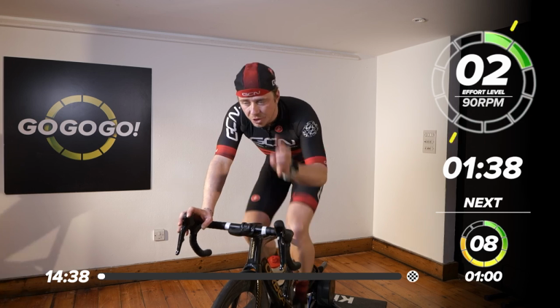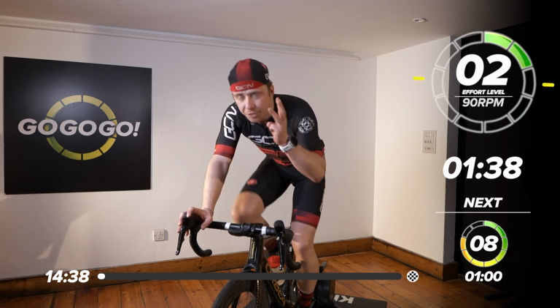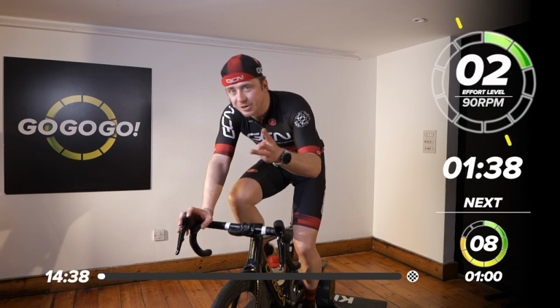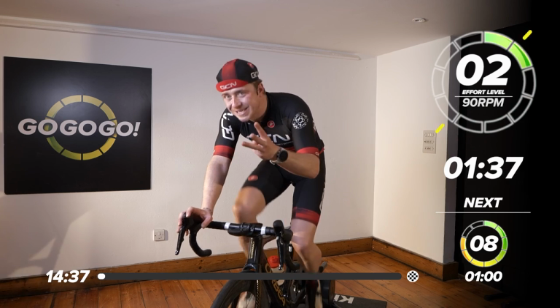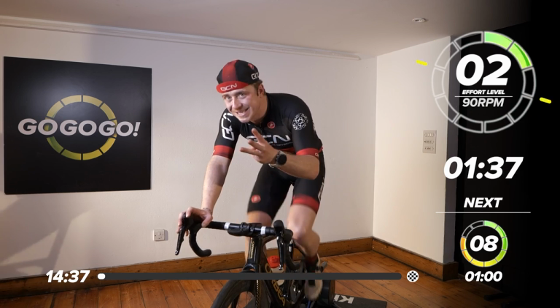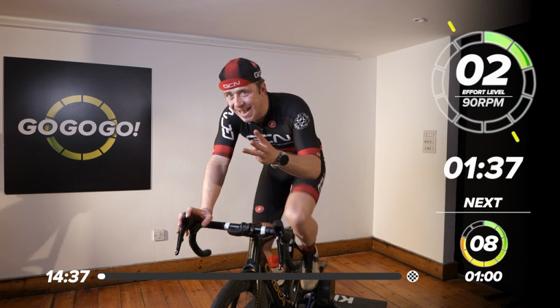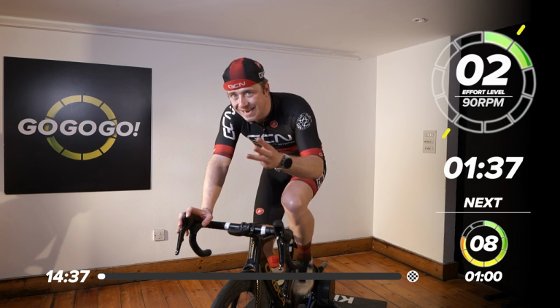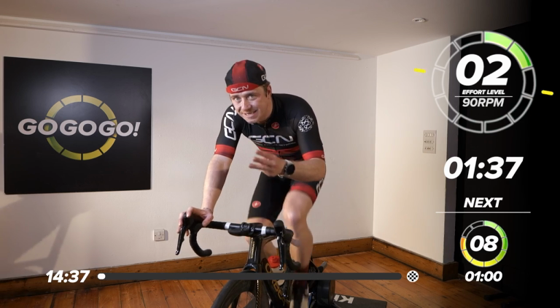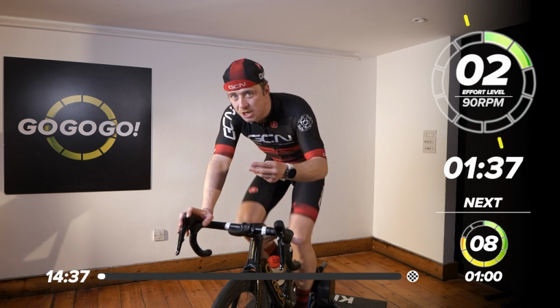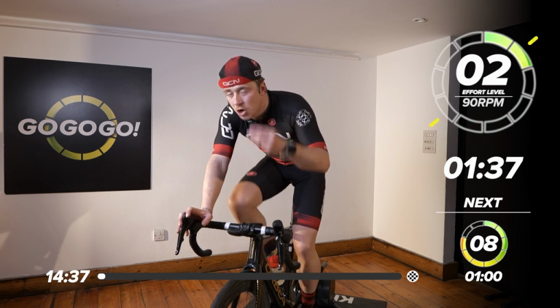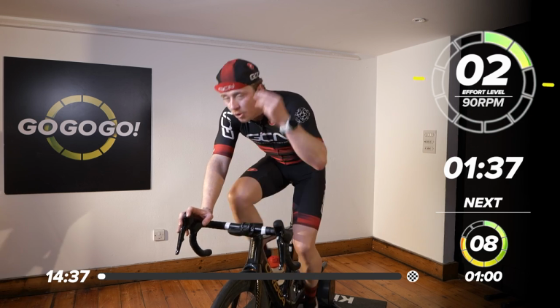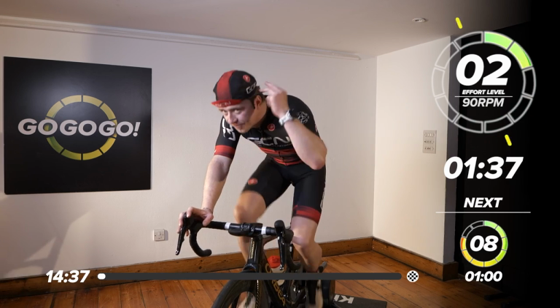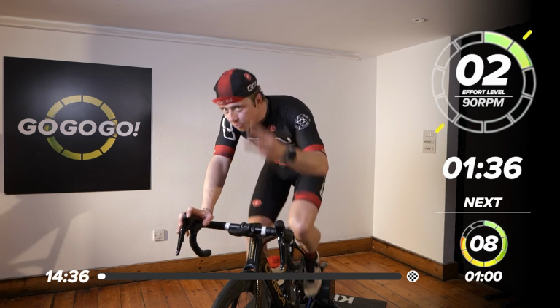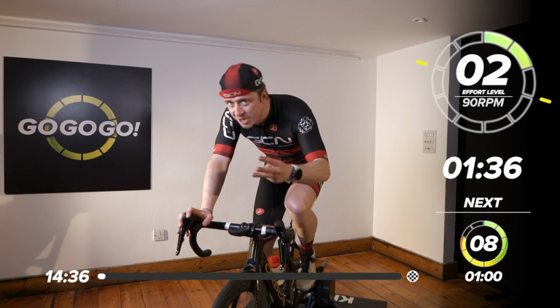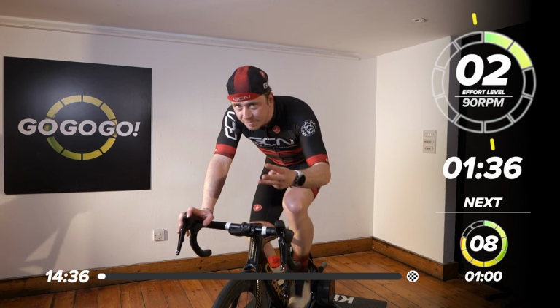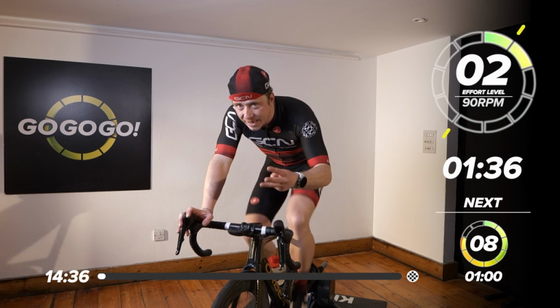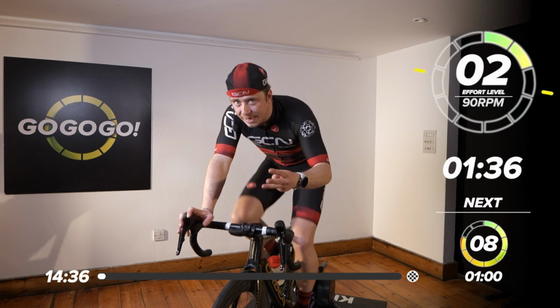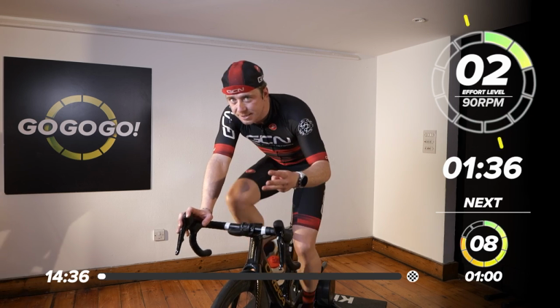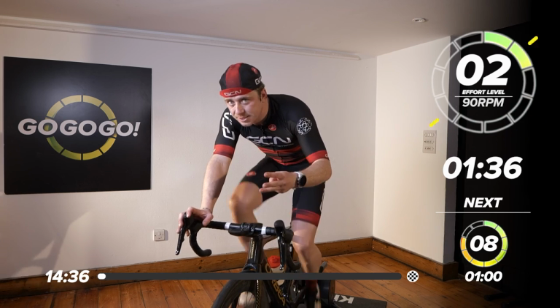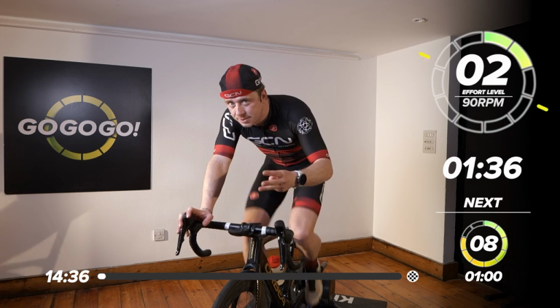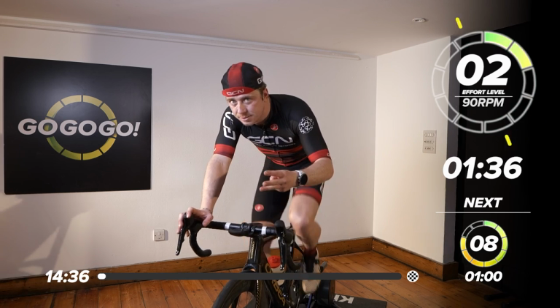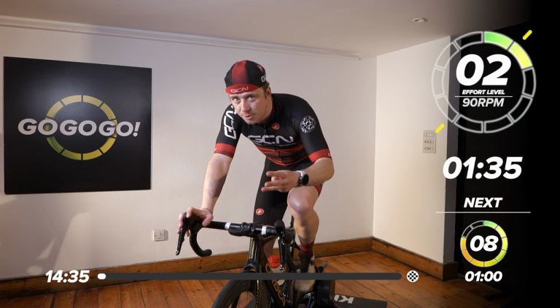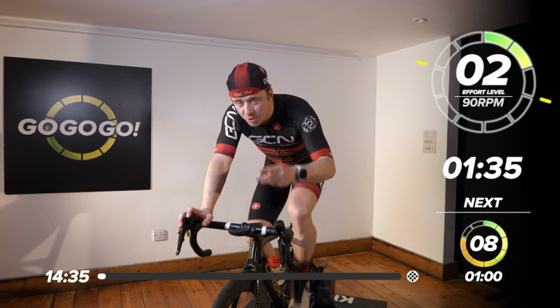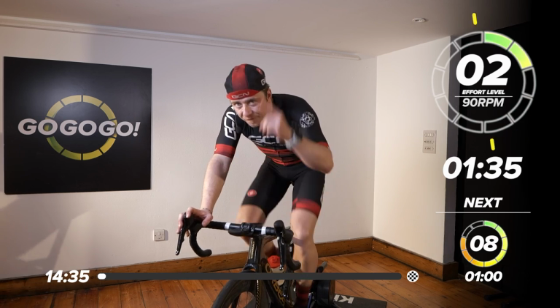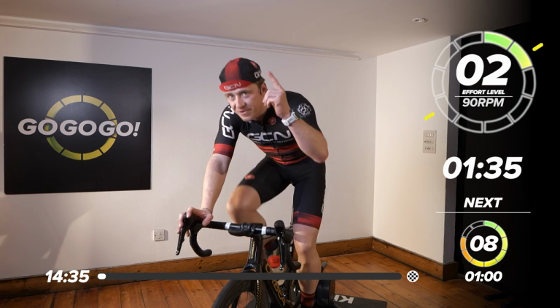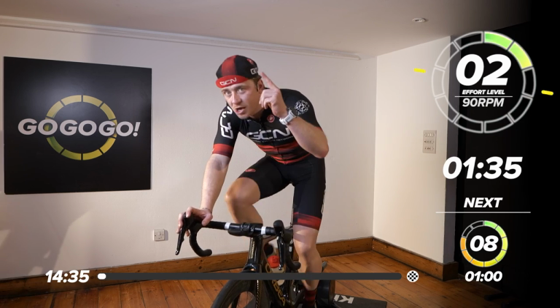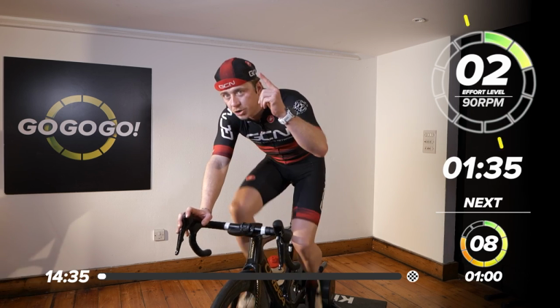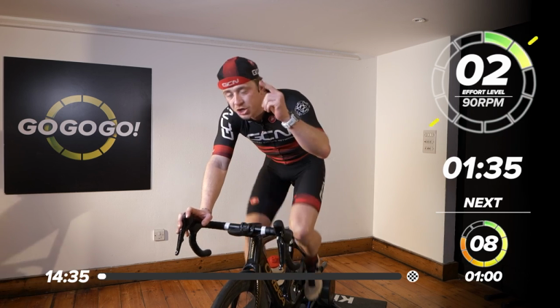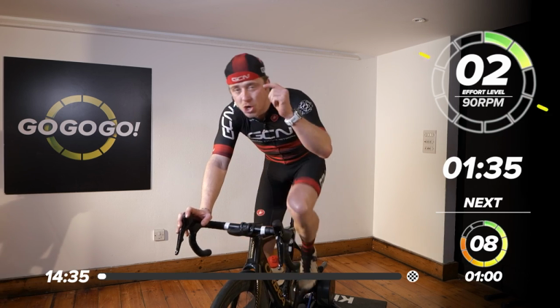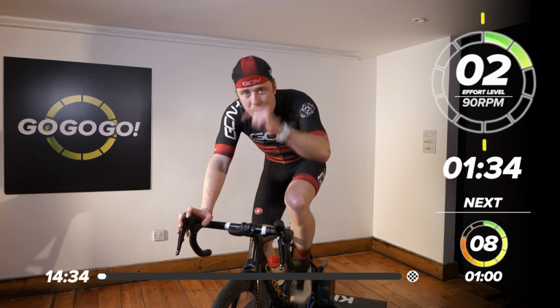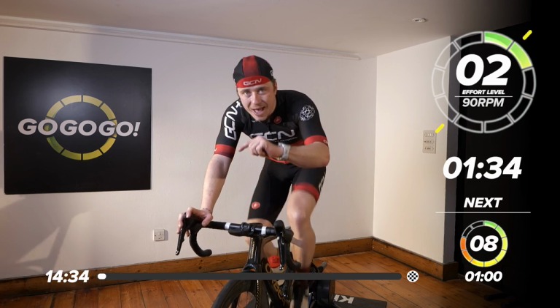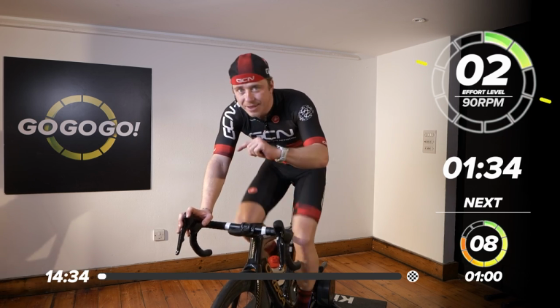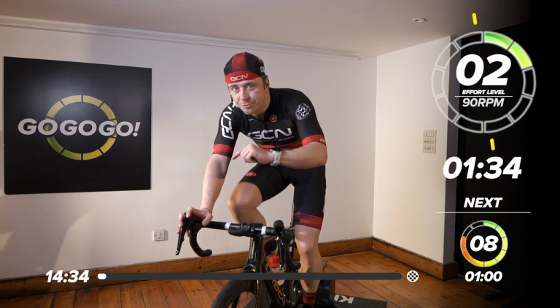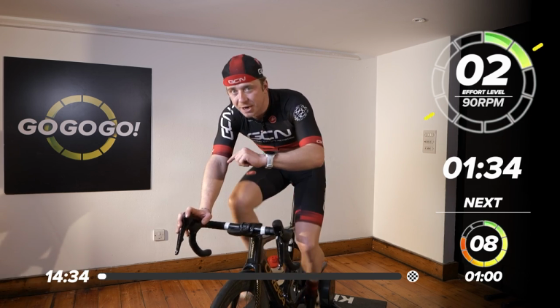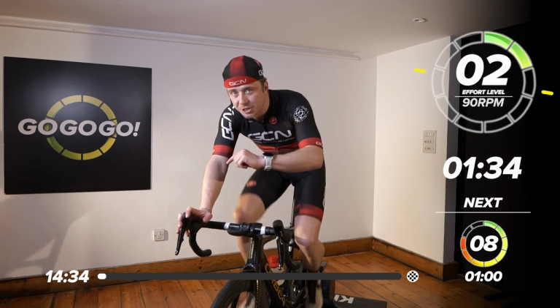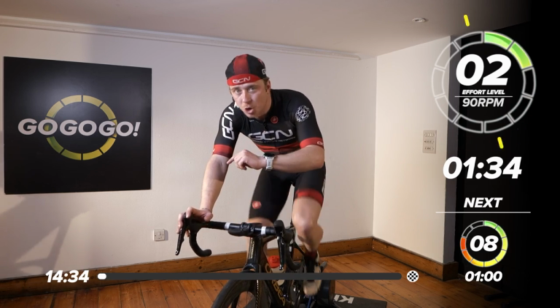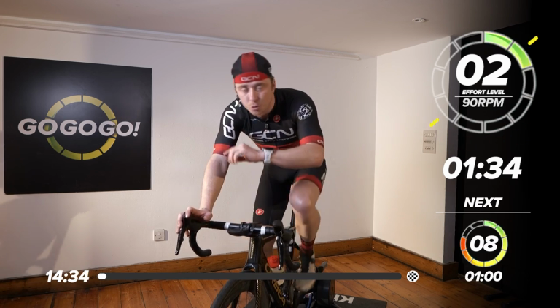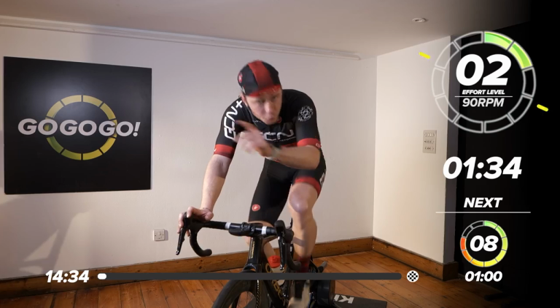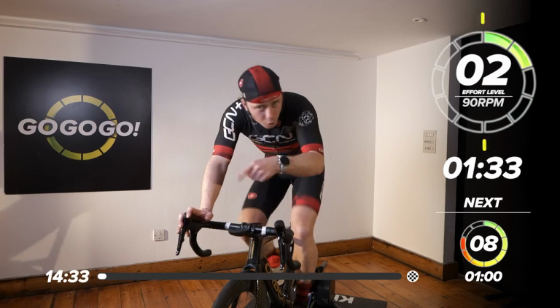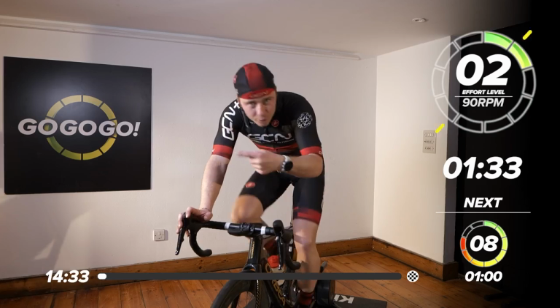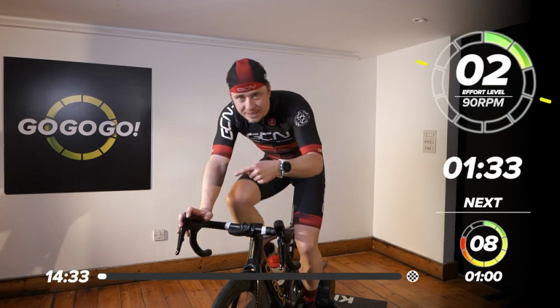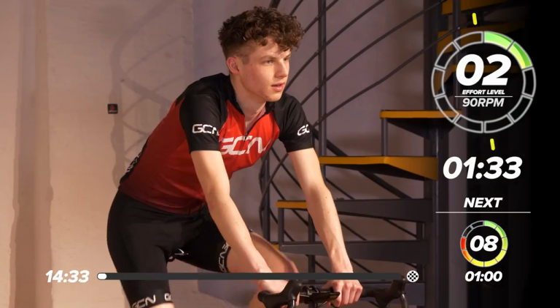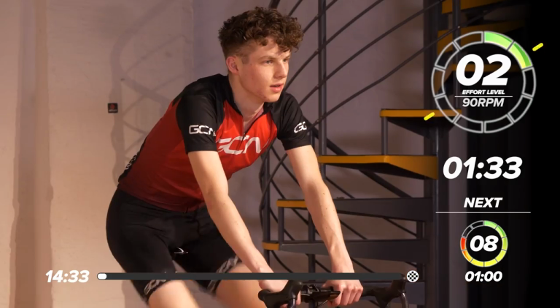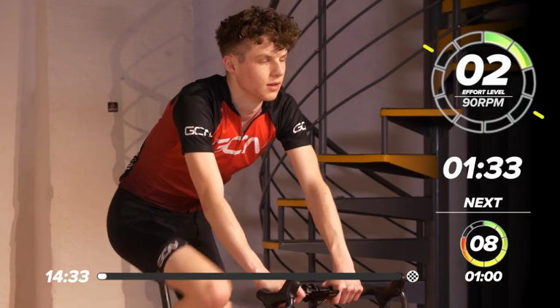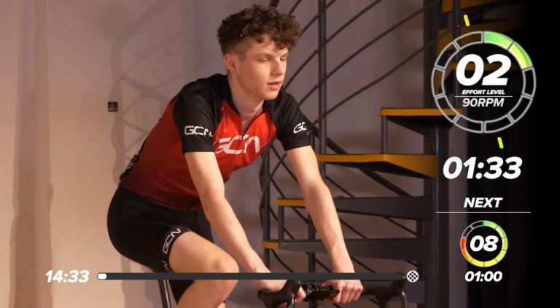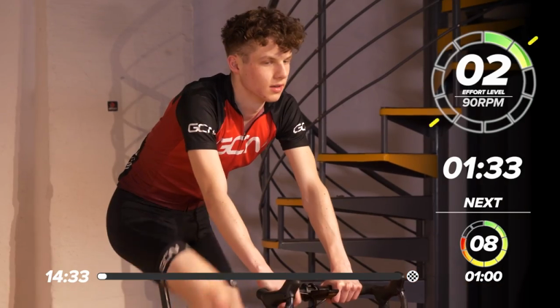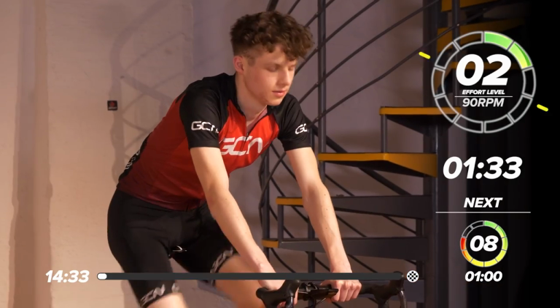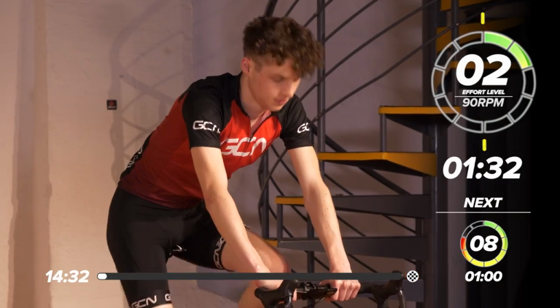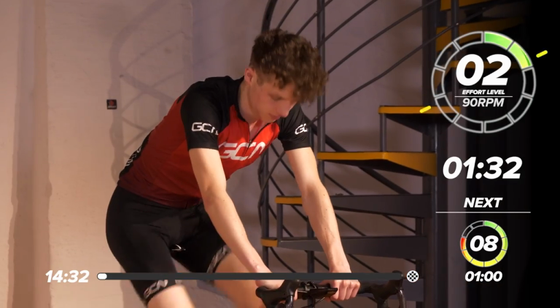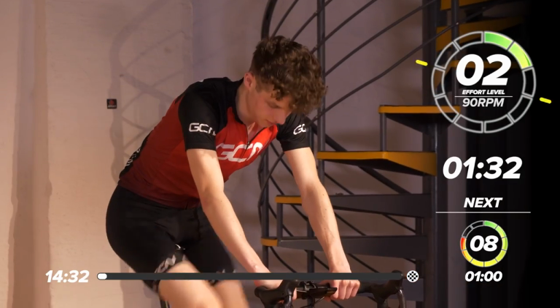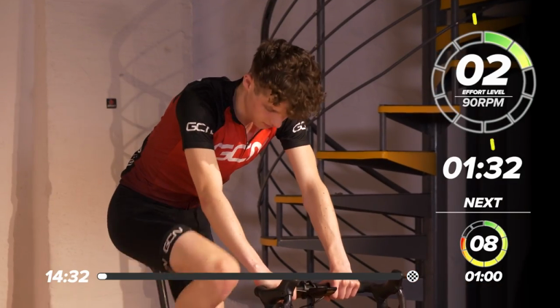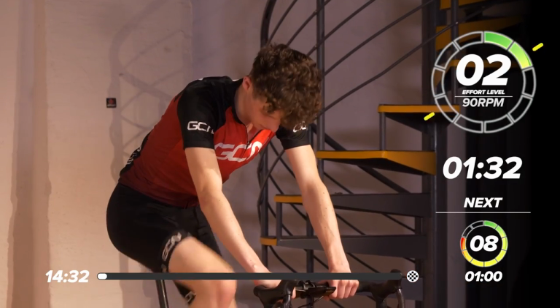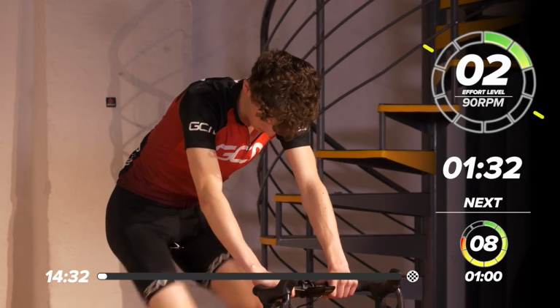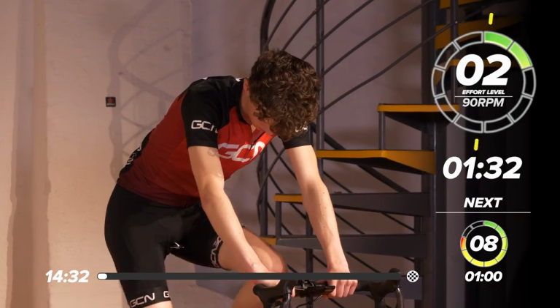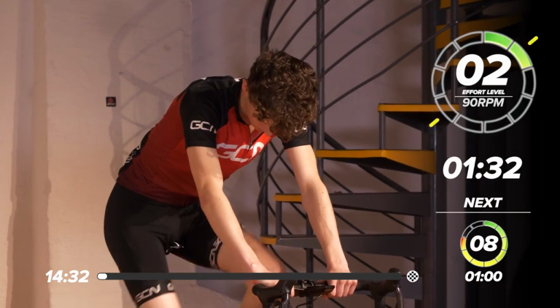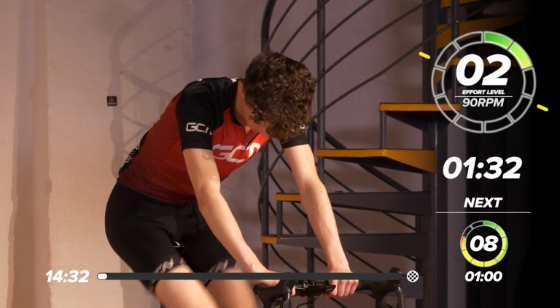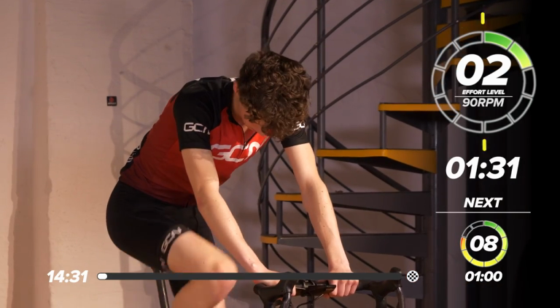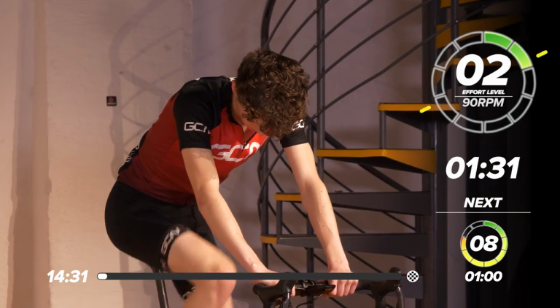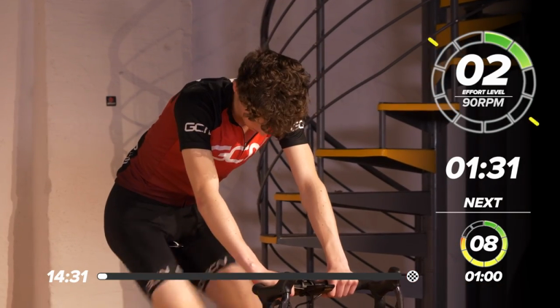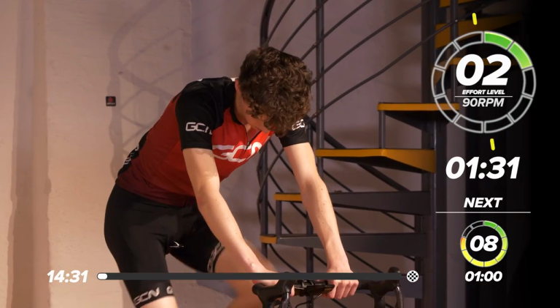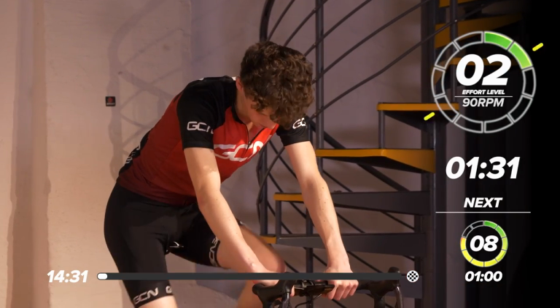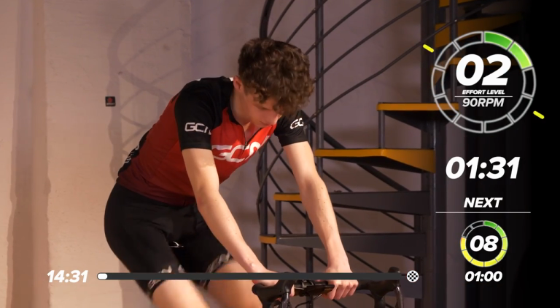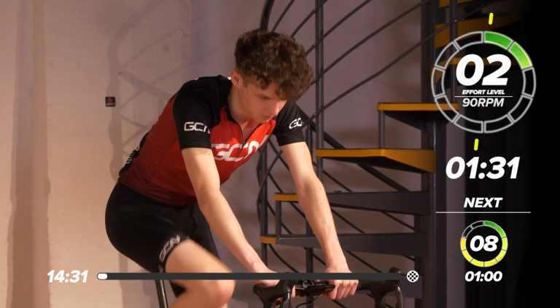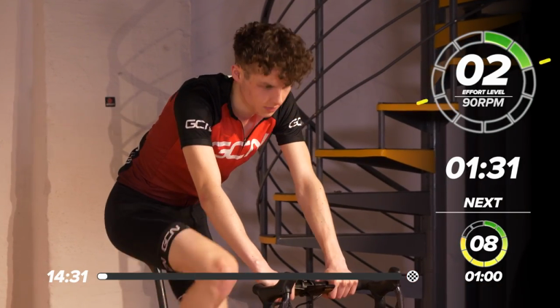We've got three sets of three minutes. We've got VO2 and threshold rolled into it. We've got a two-minute warm-up — let's get into it.